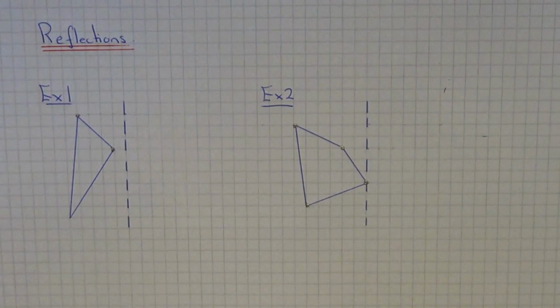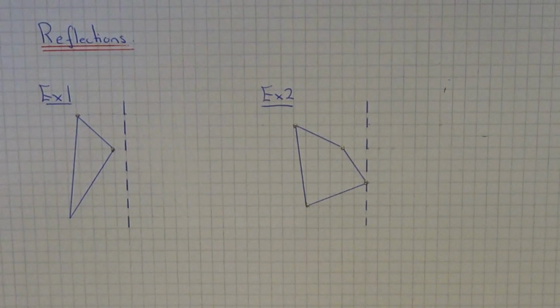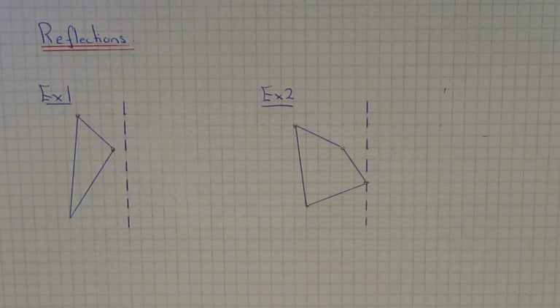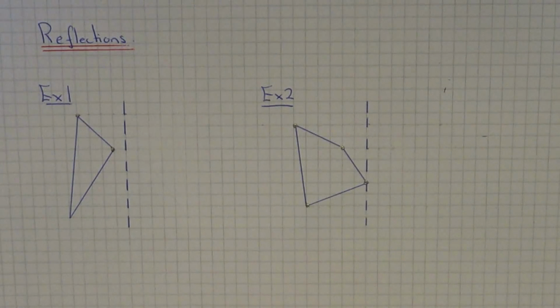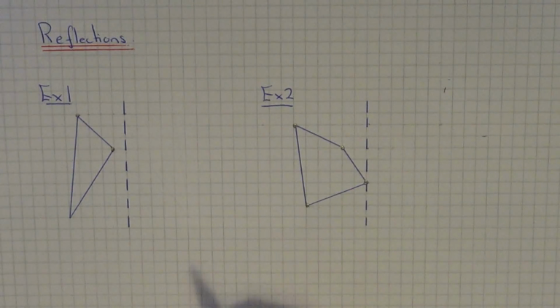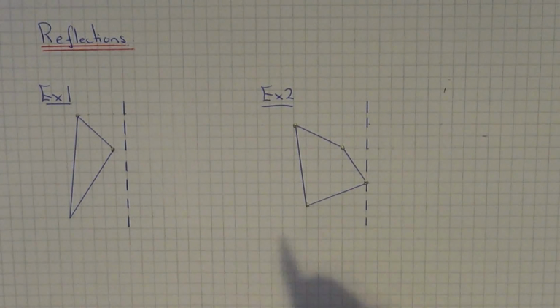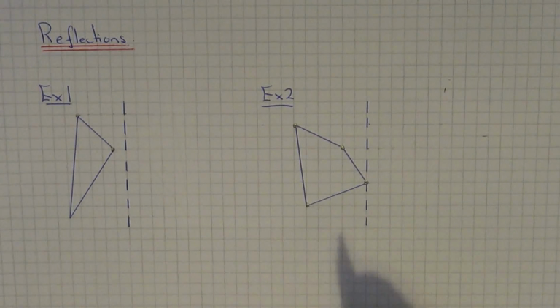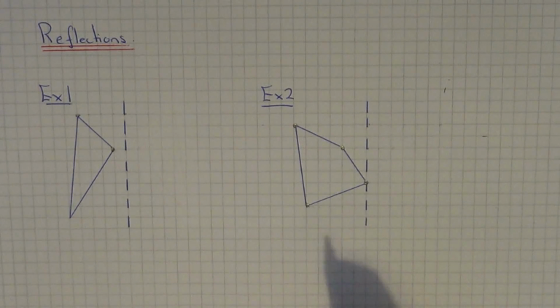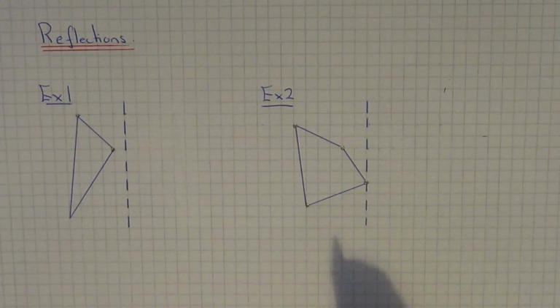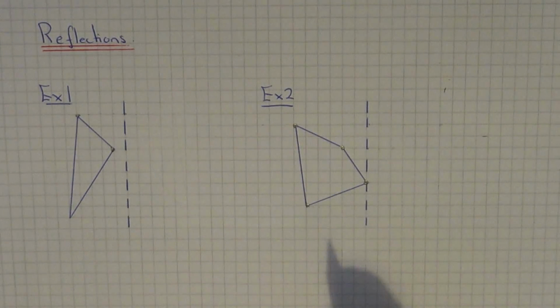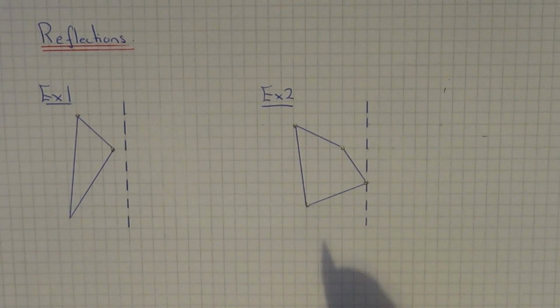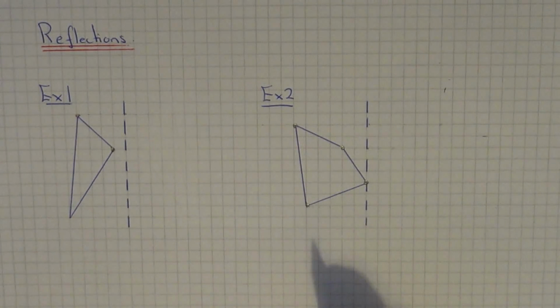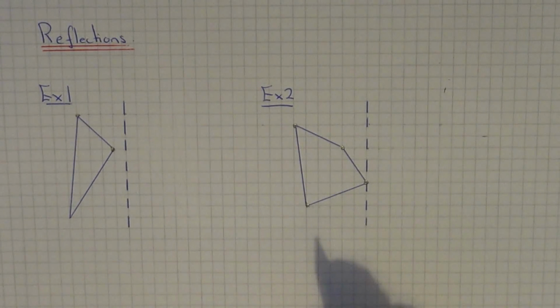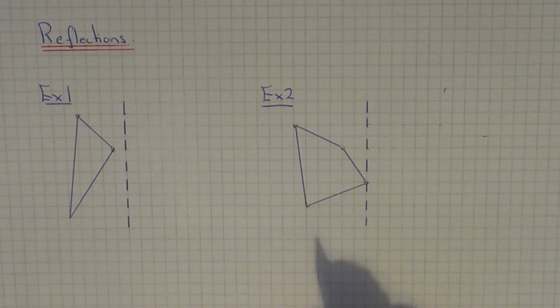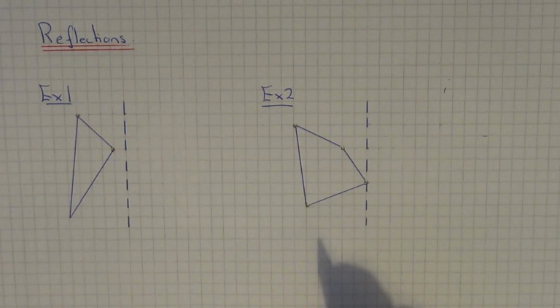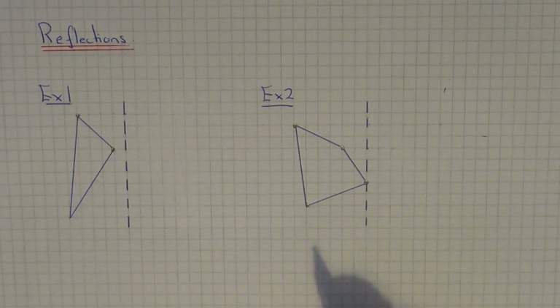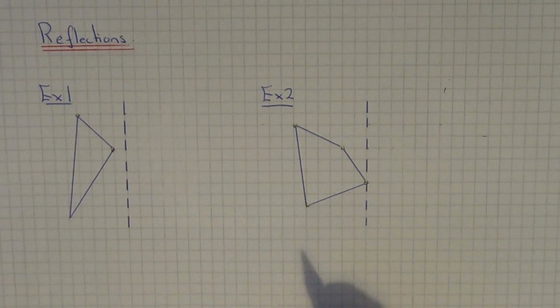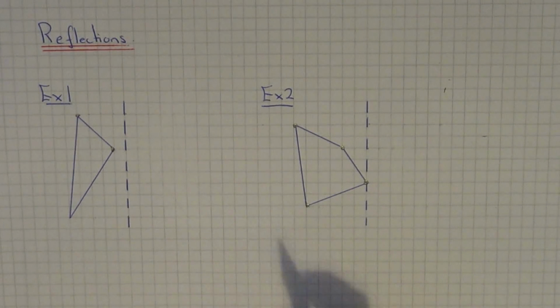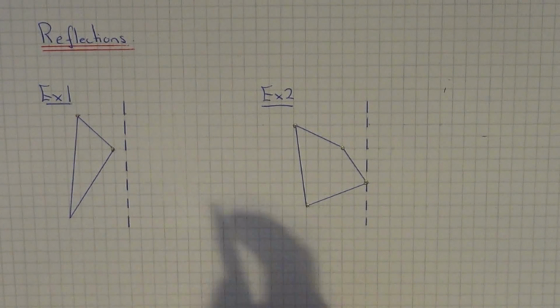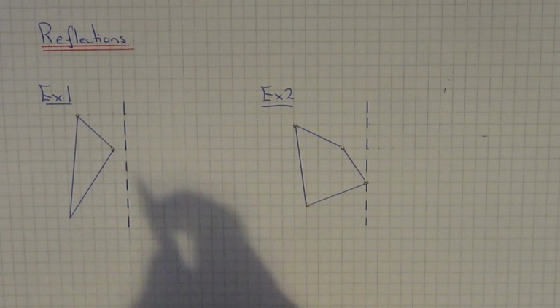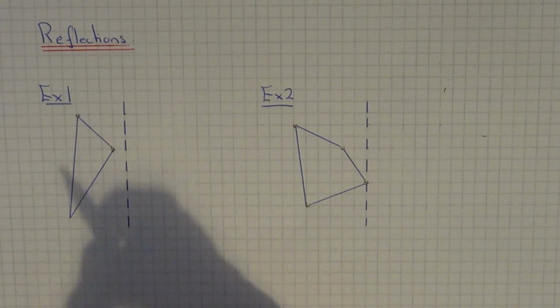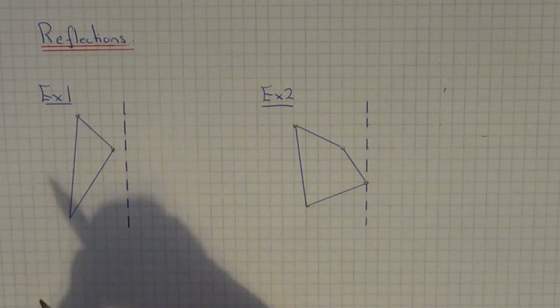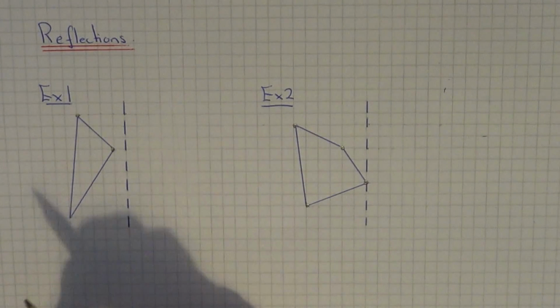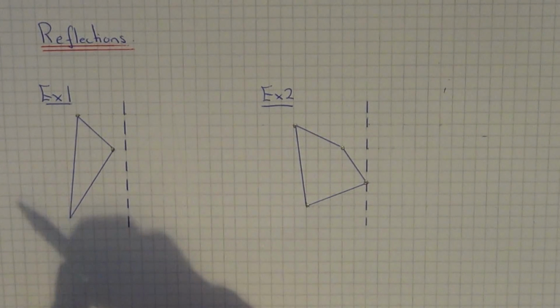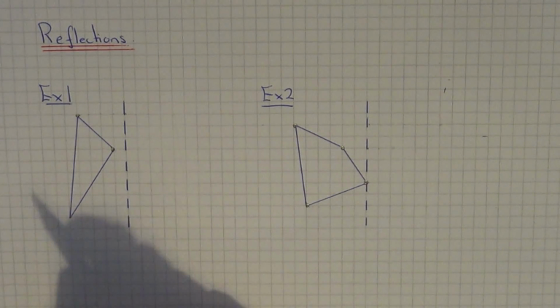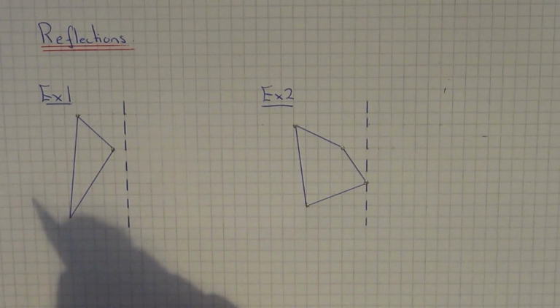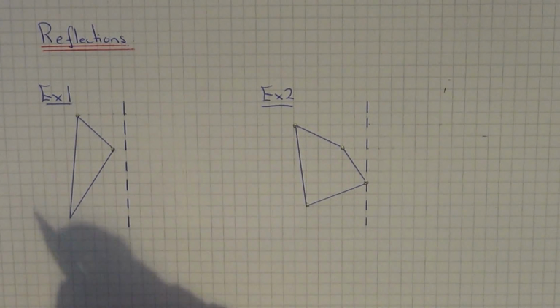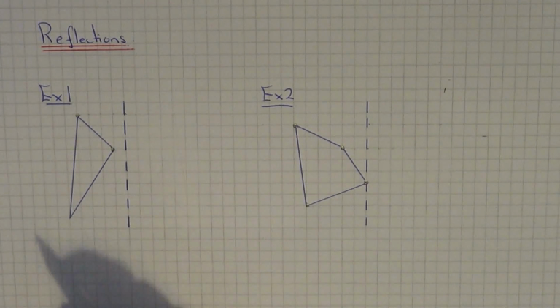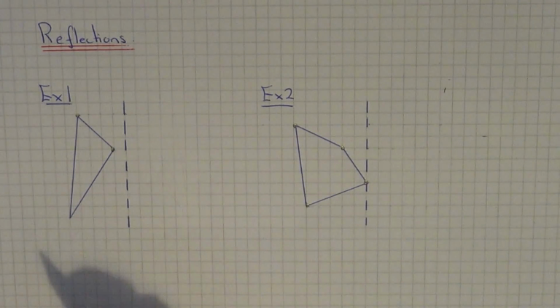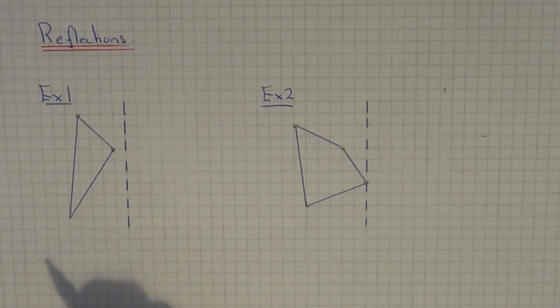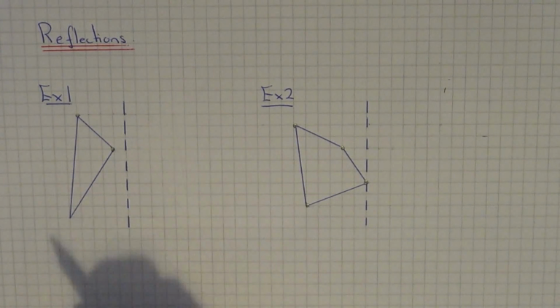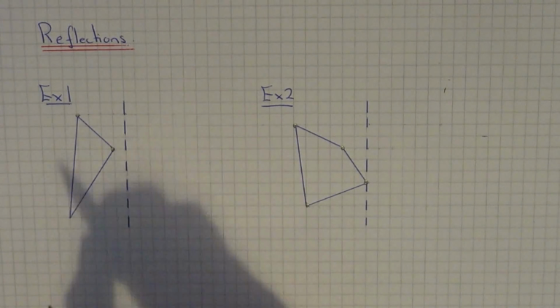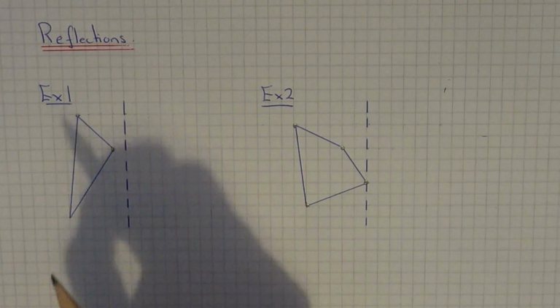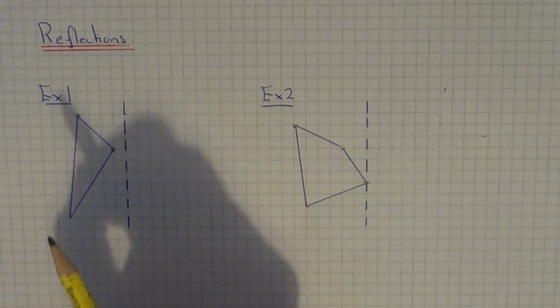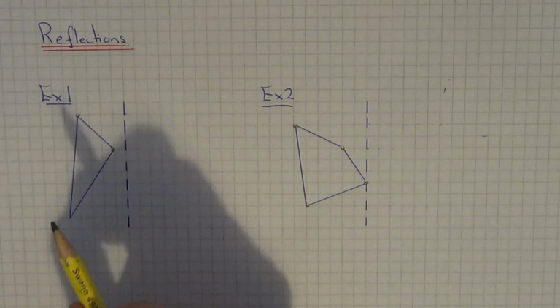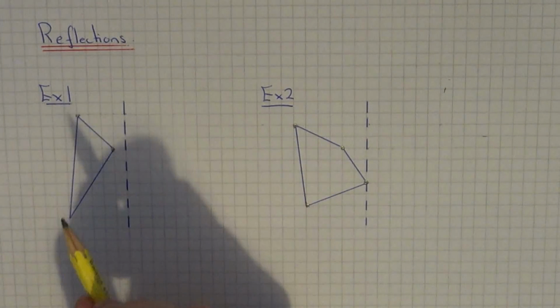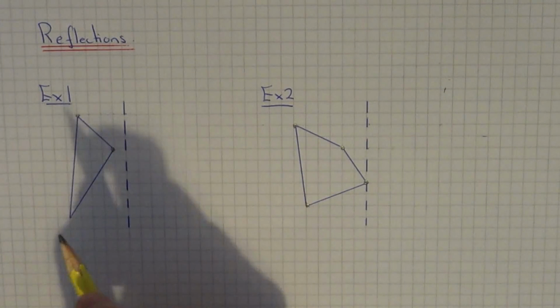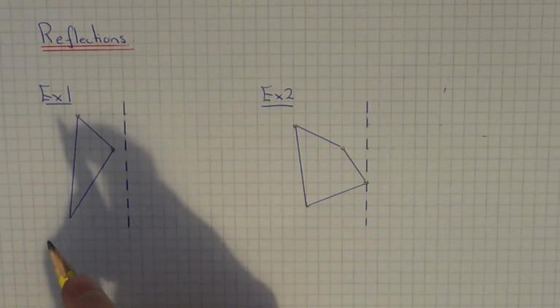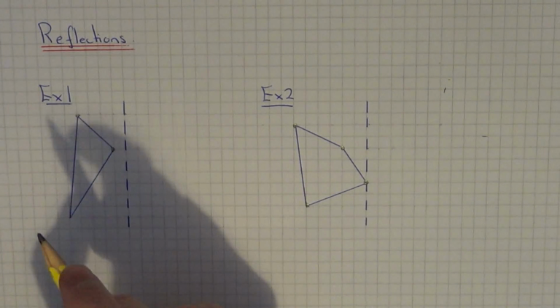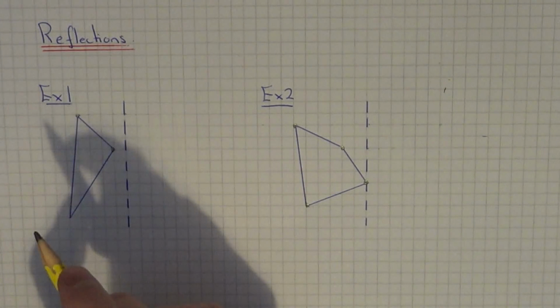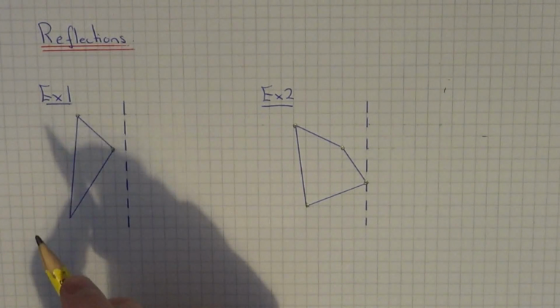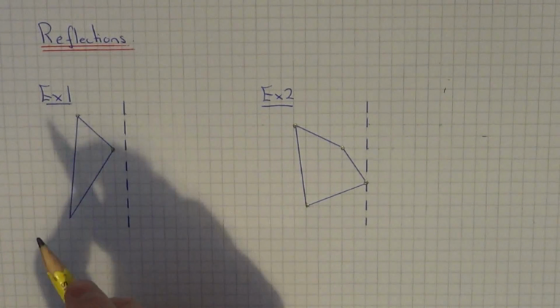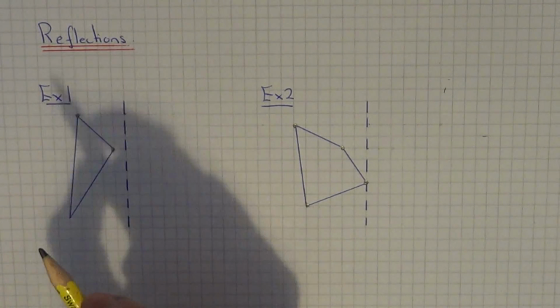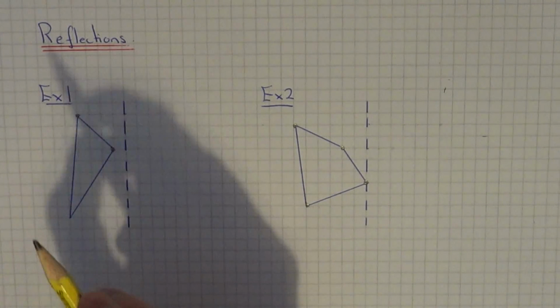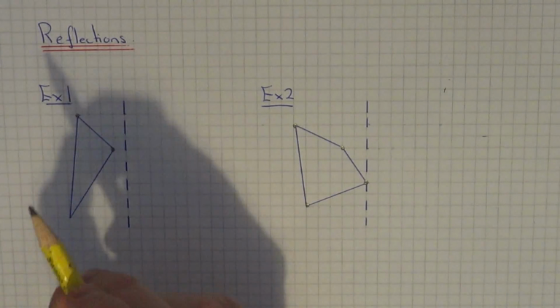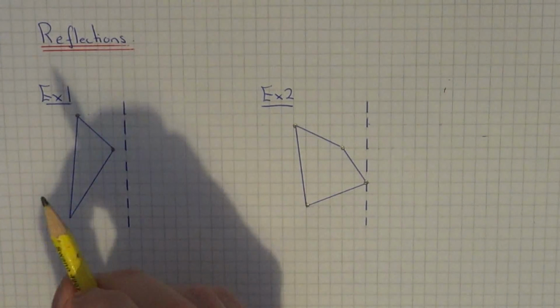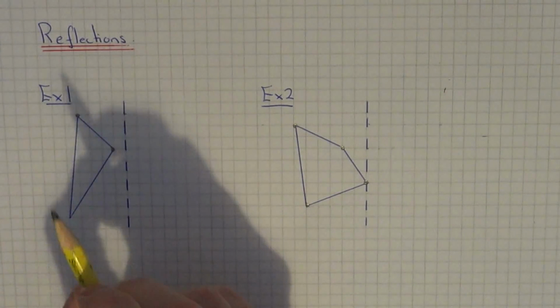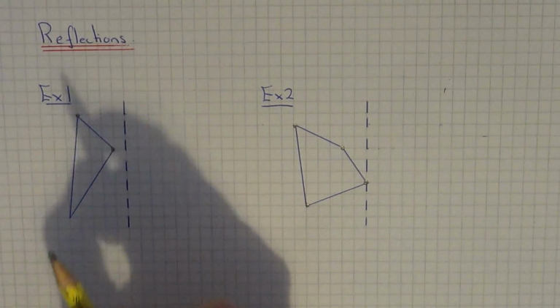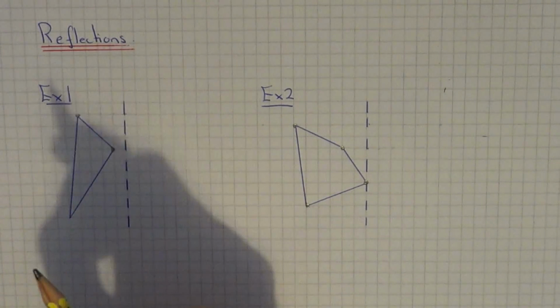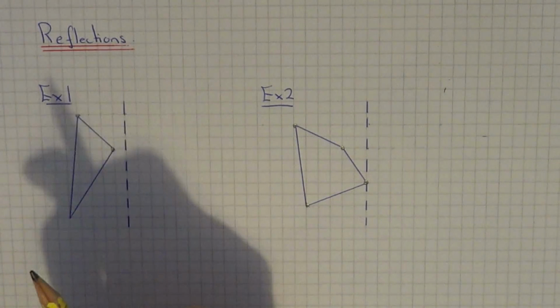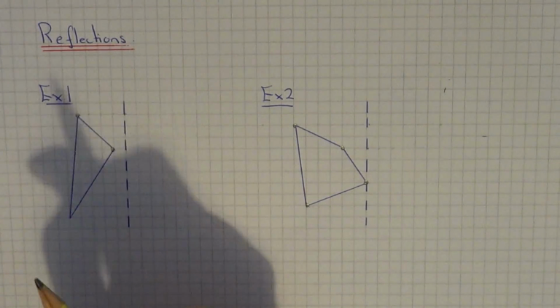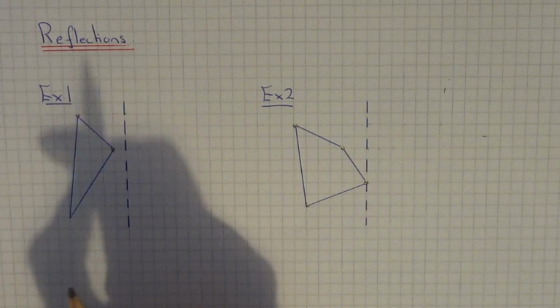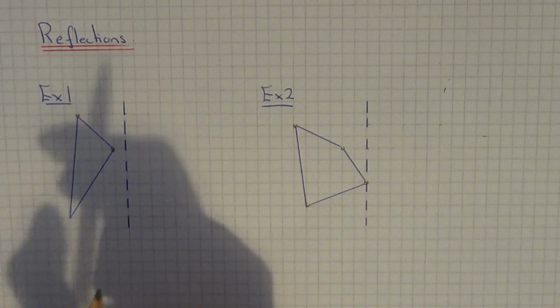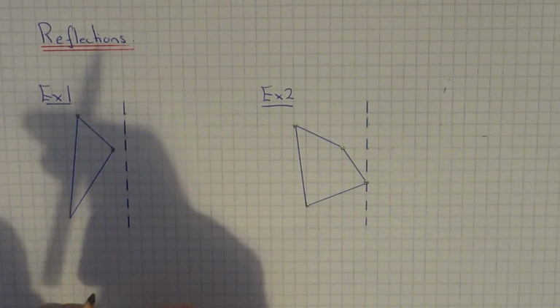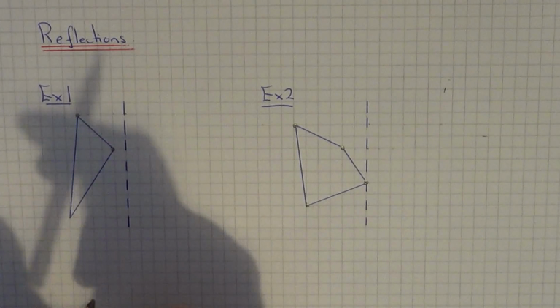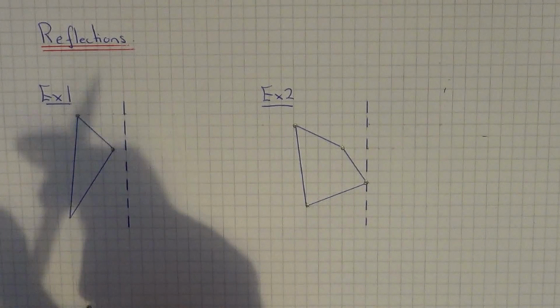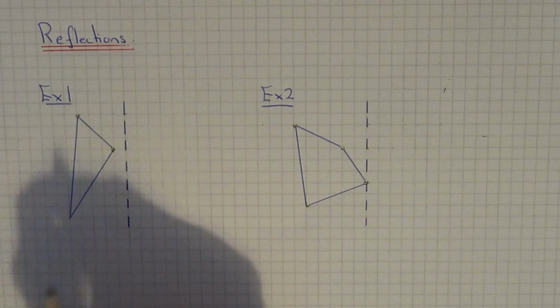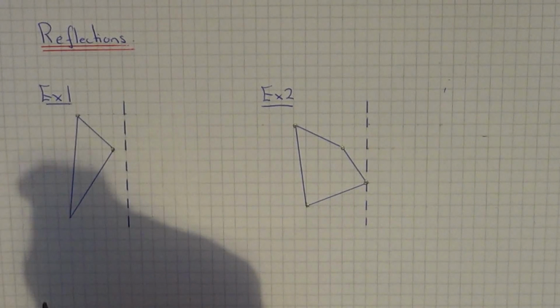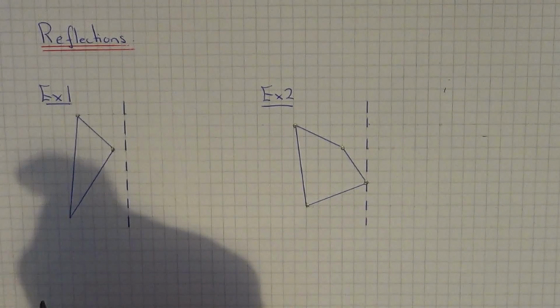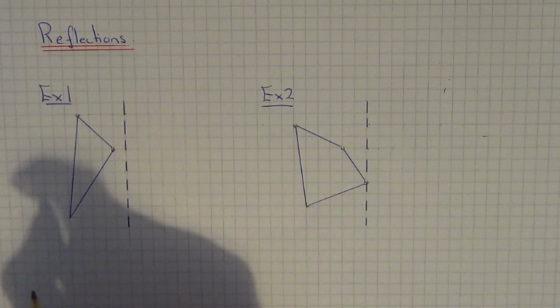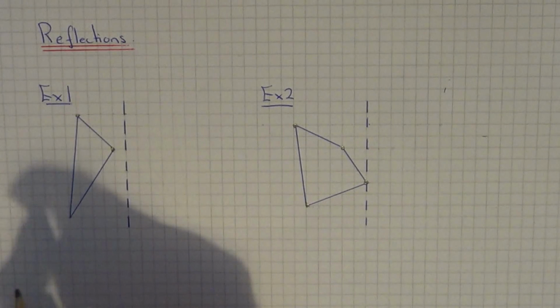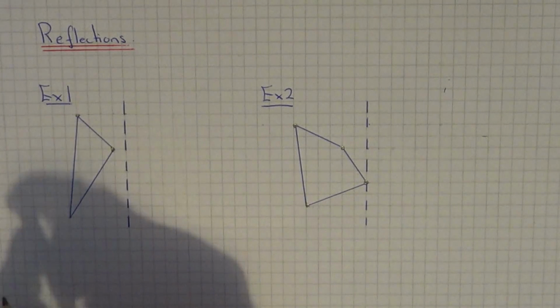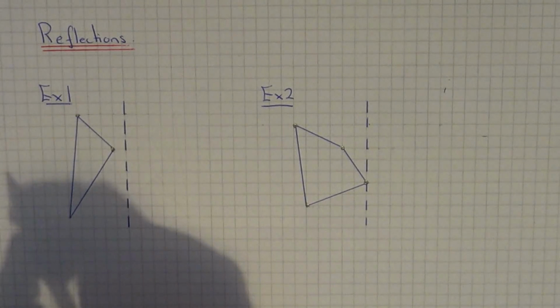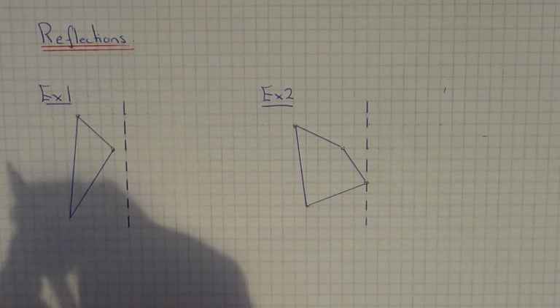Today I am going to show you how to reflect a shape in a mirror line without using any tracing paper.